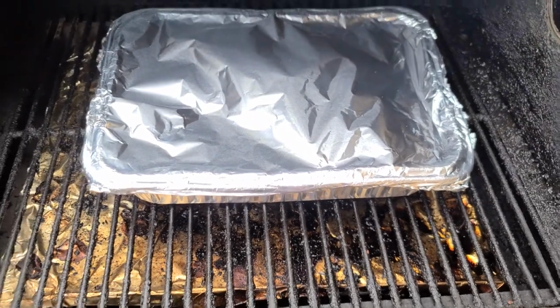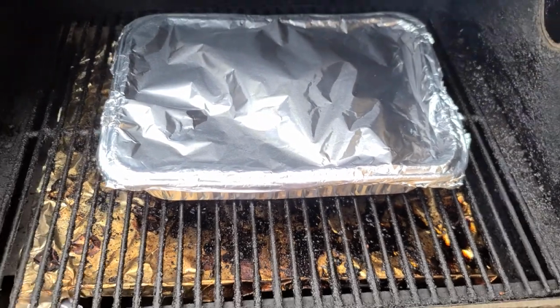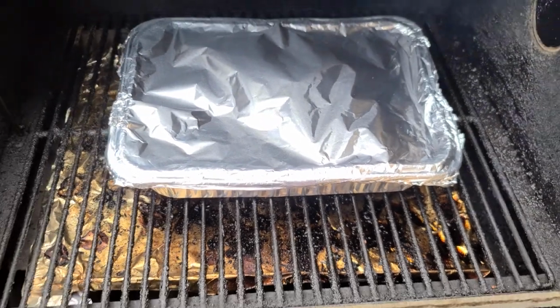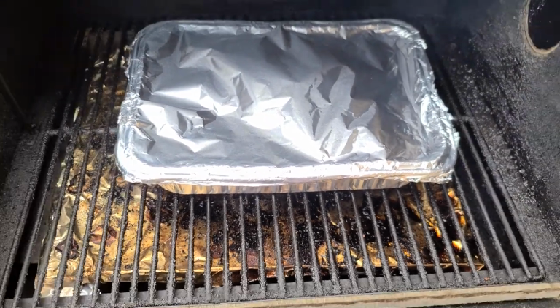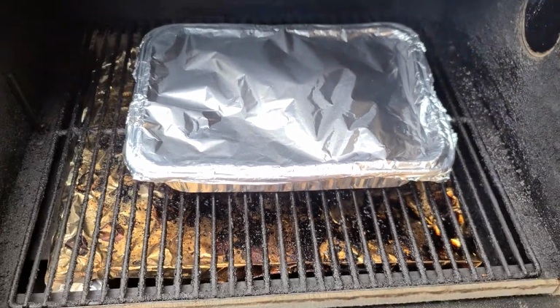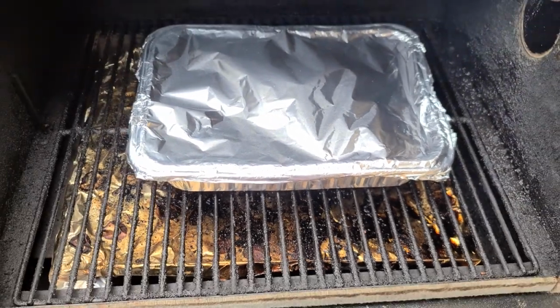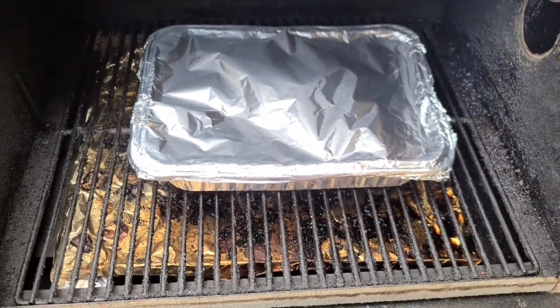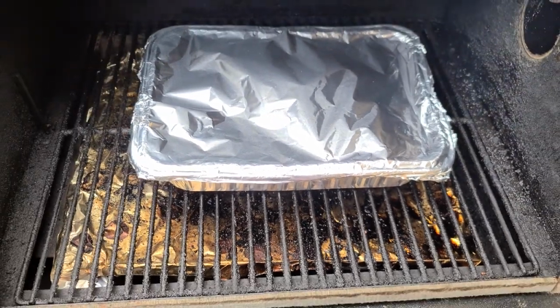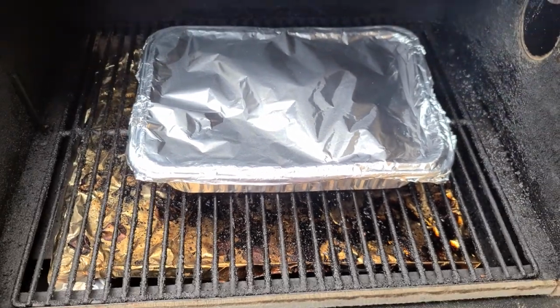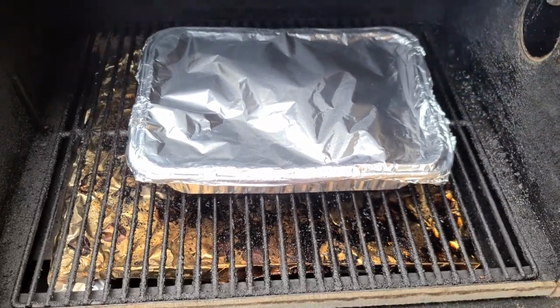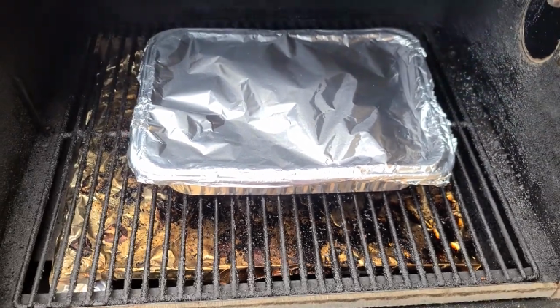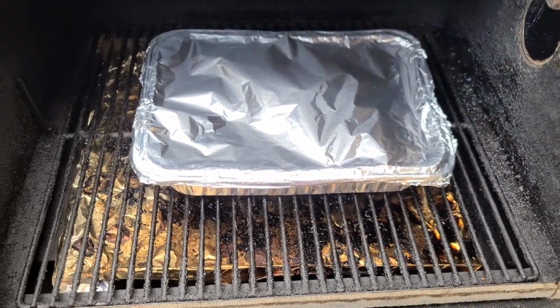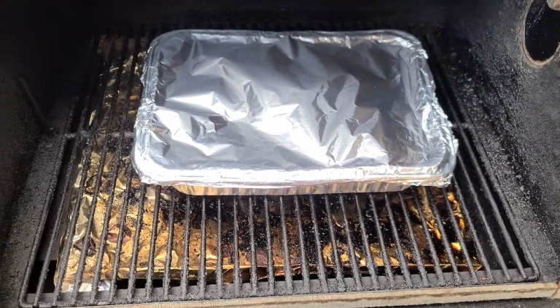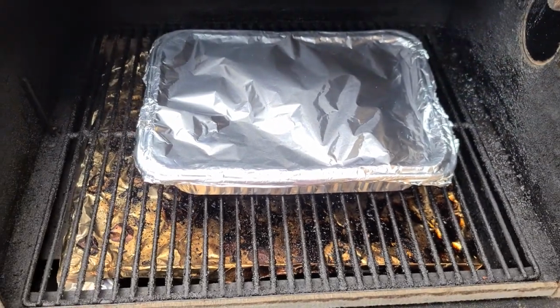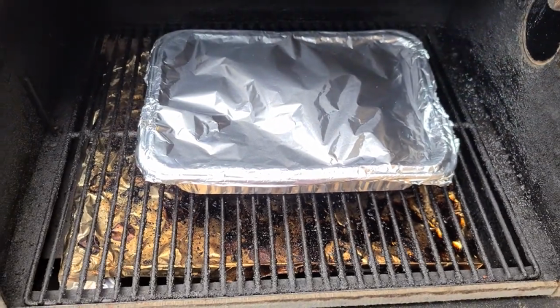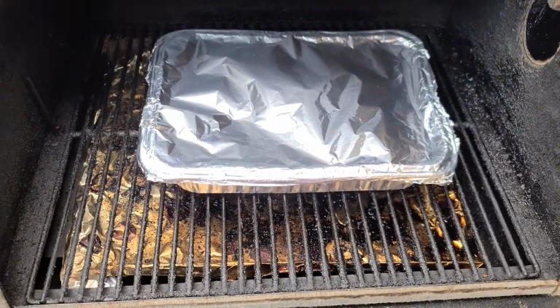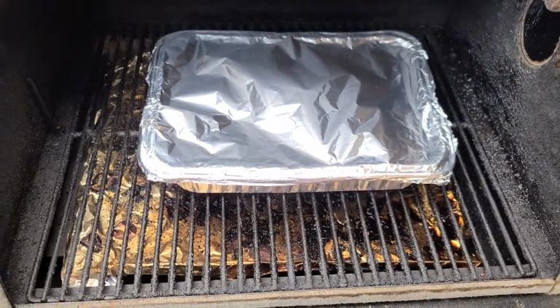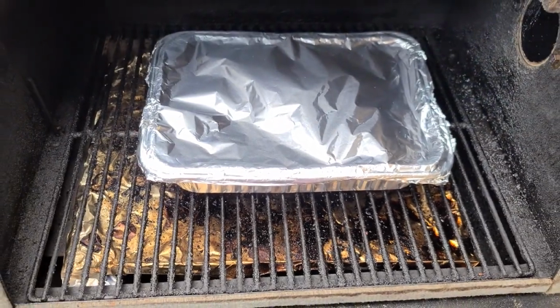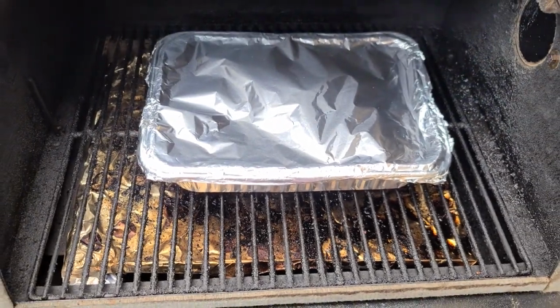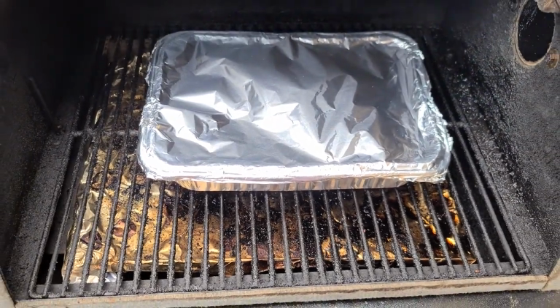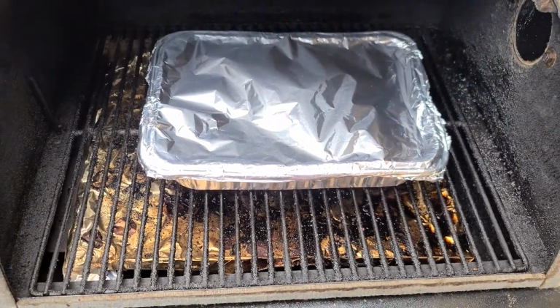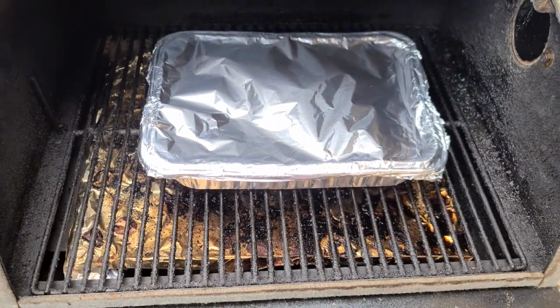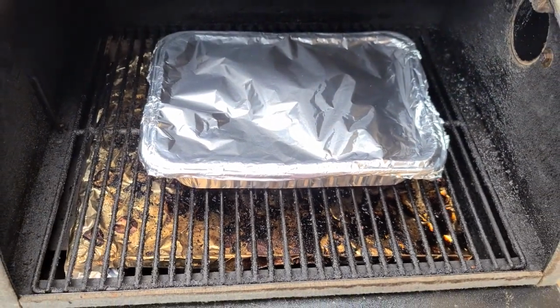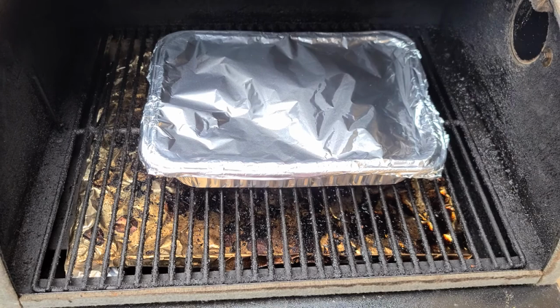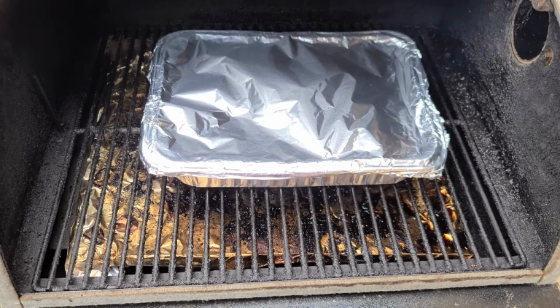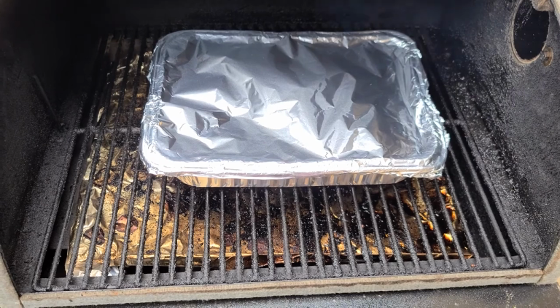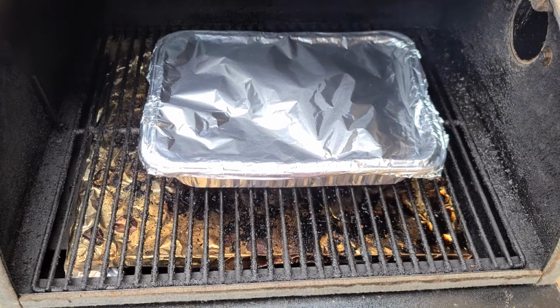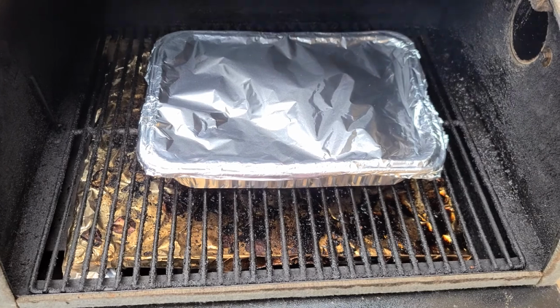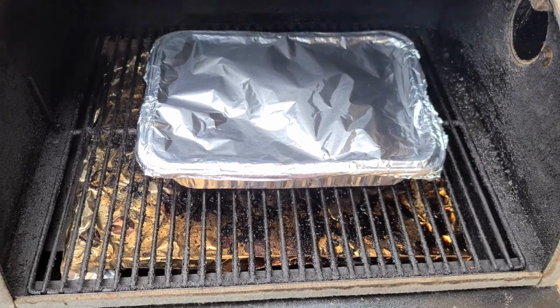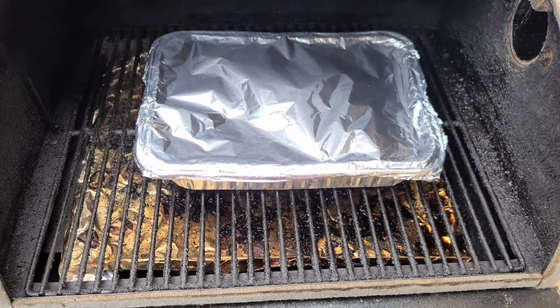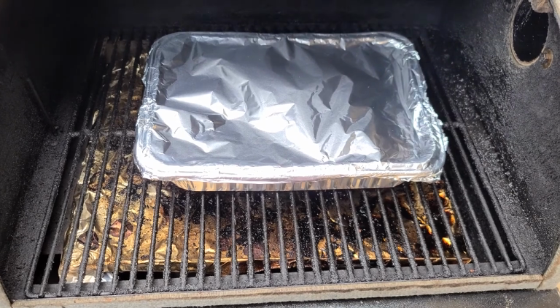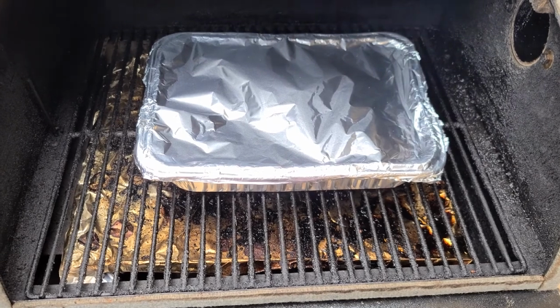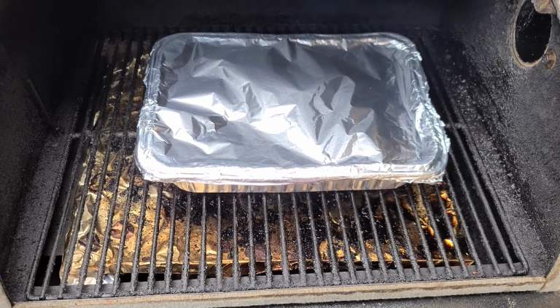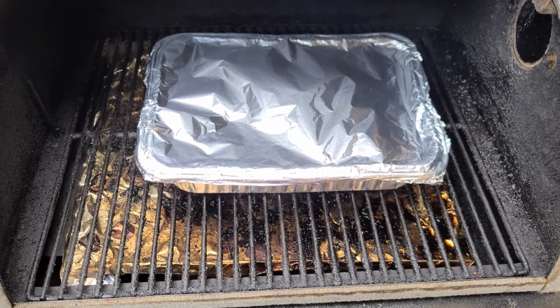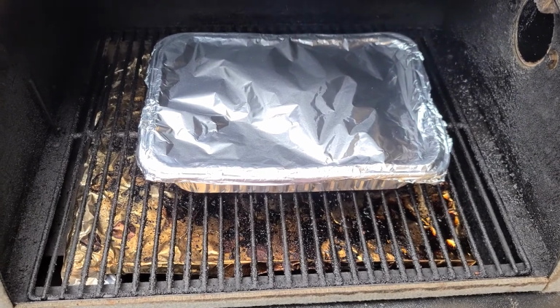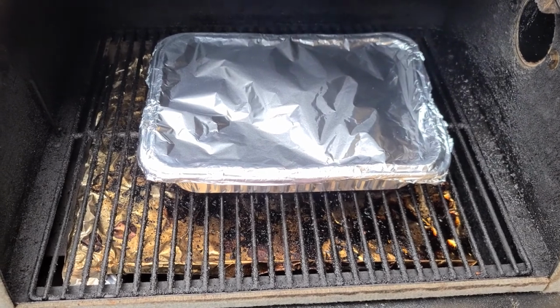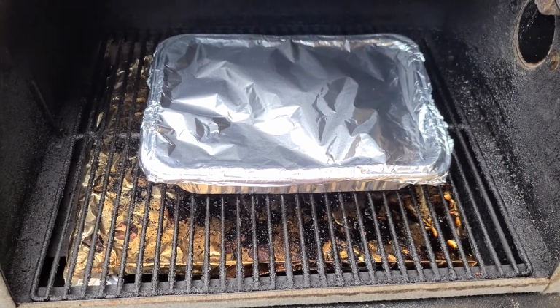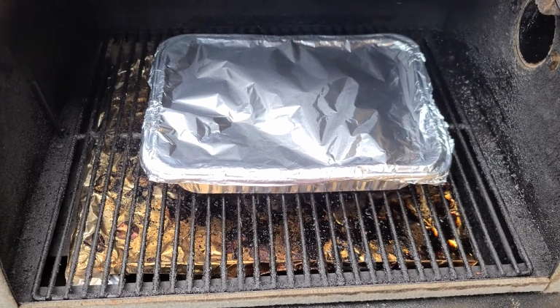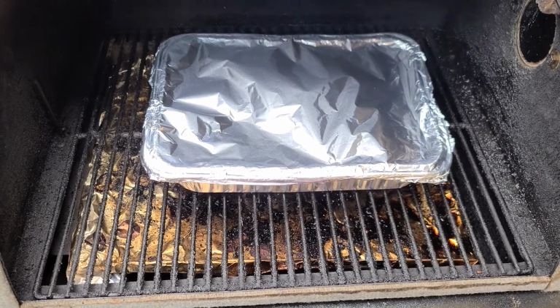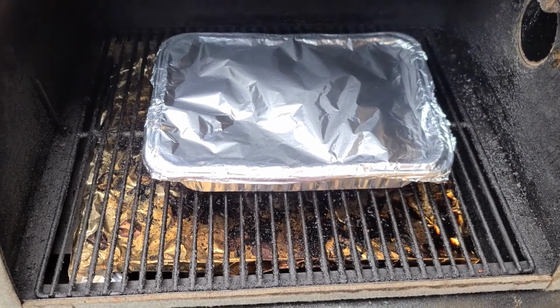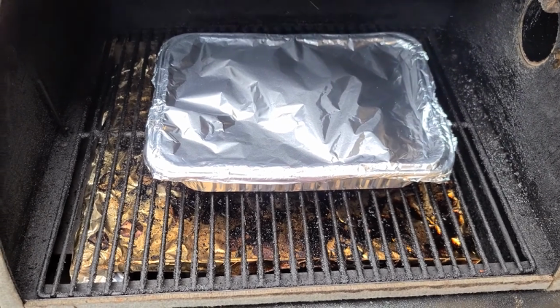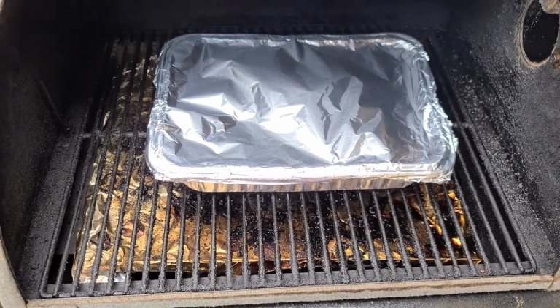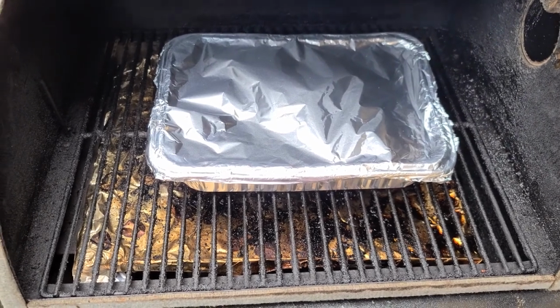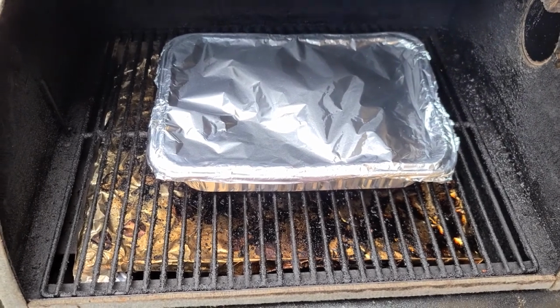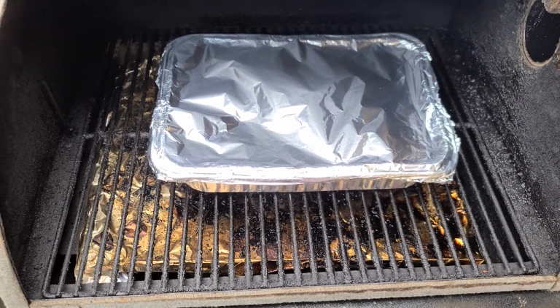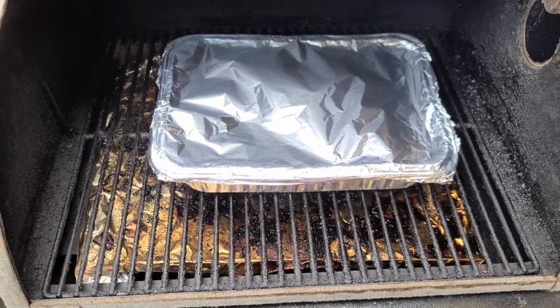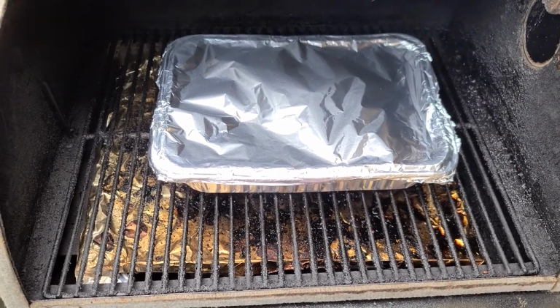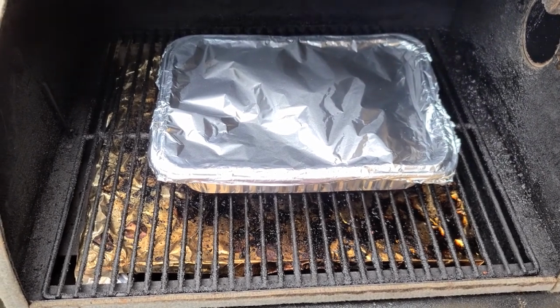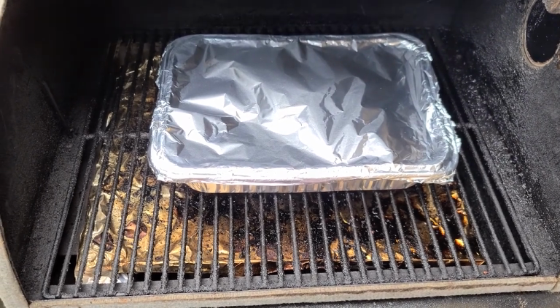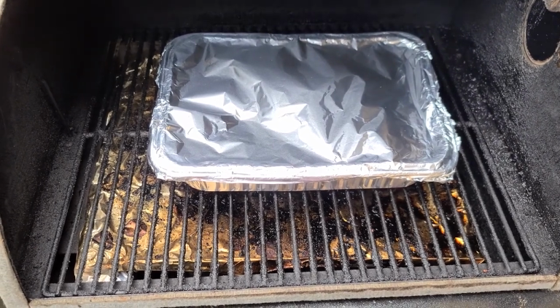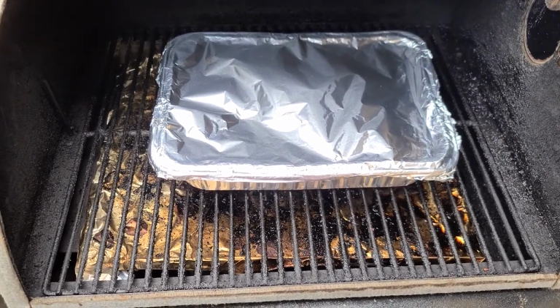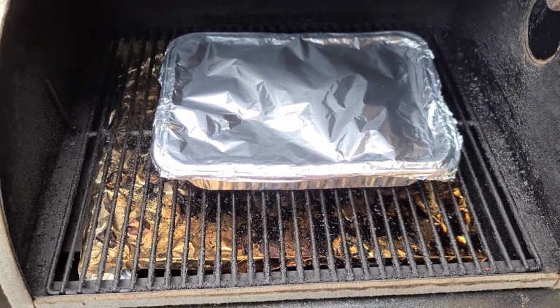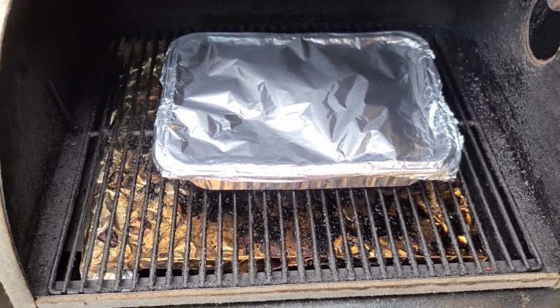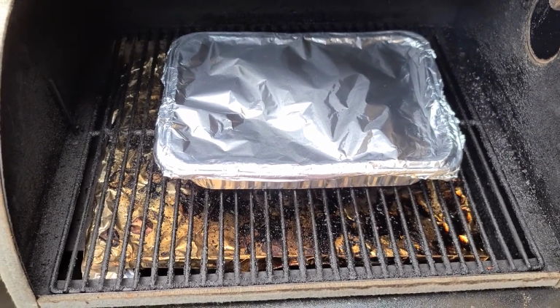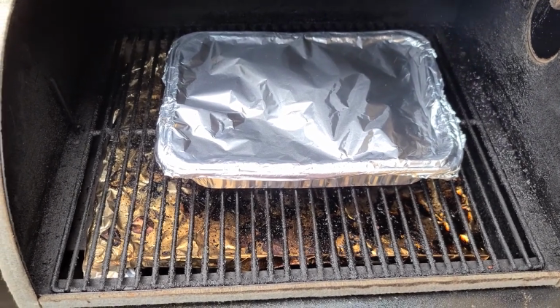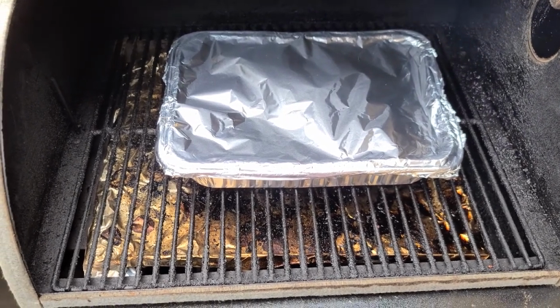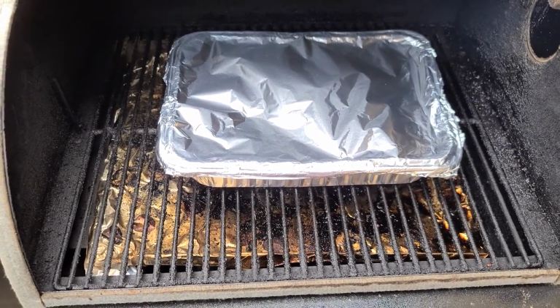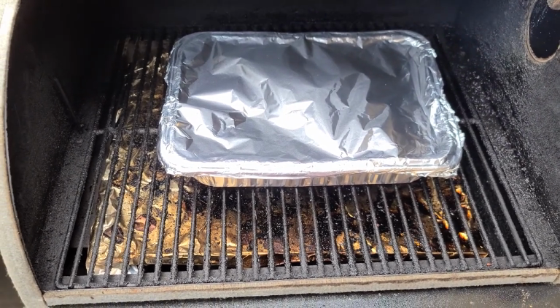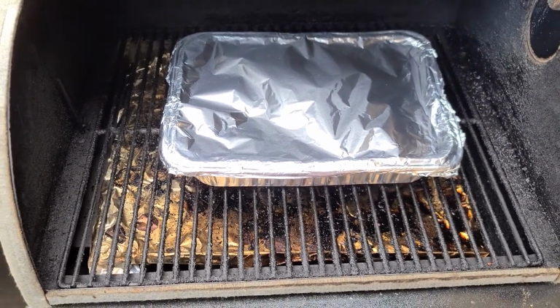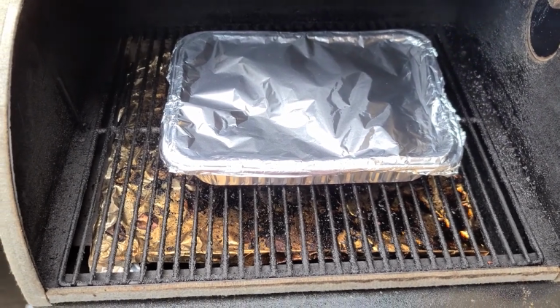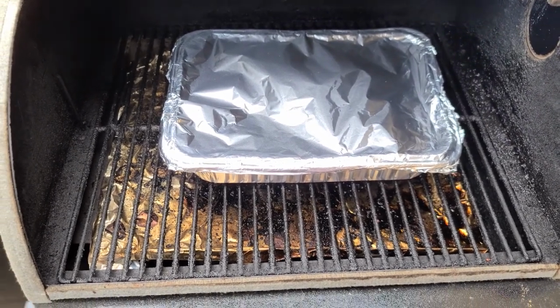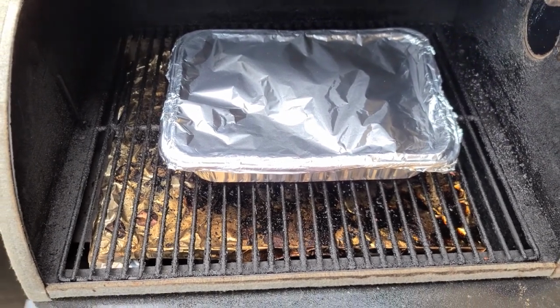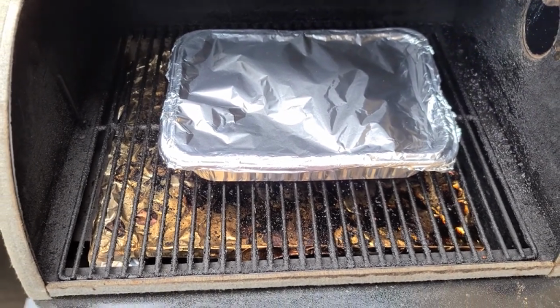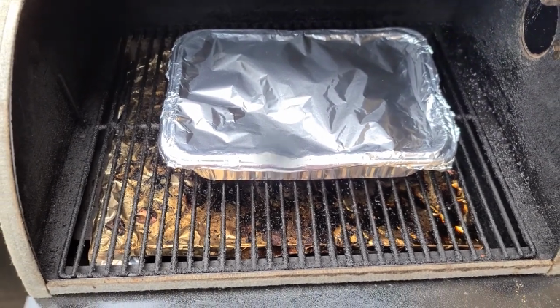We're going to leave this on for another two hours, then let it rest an hour, and it'll be time to do some pulled beef. Stay tuned.